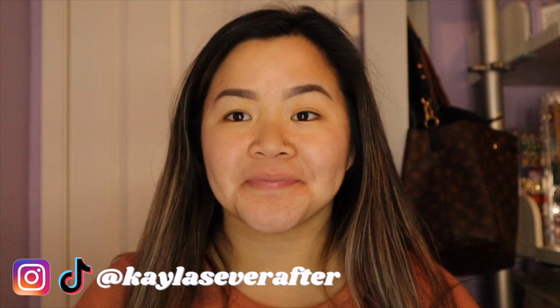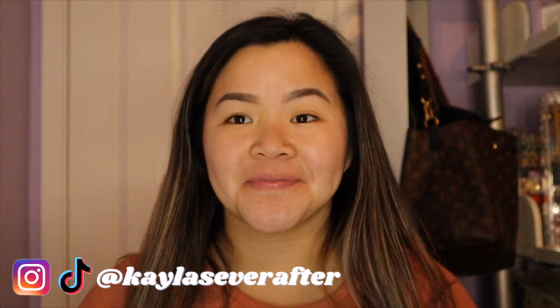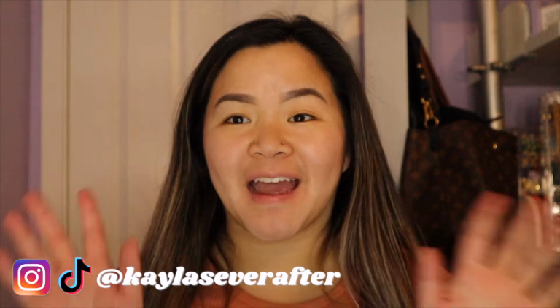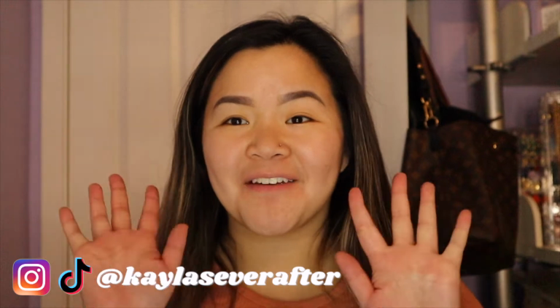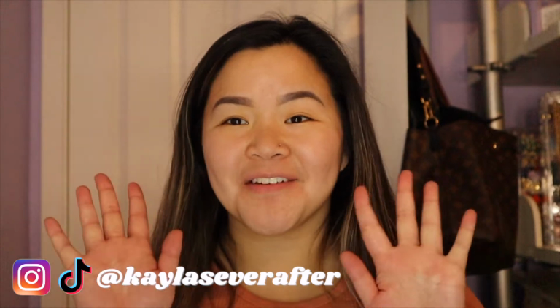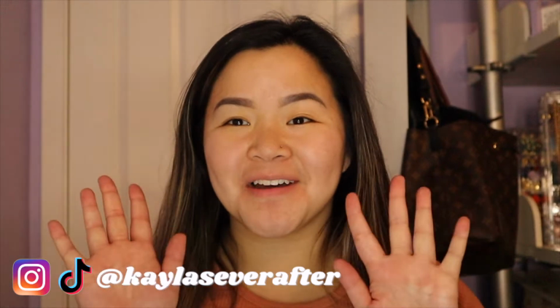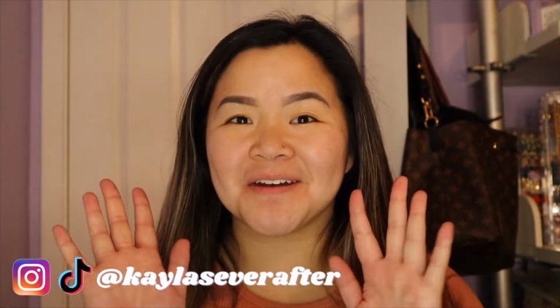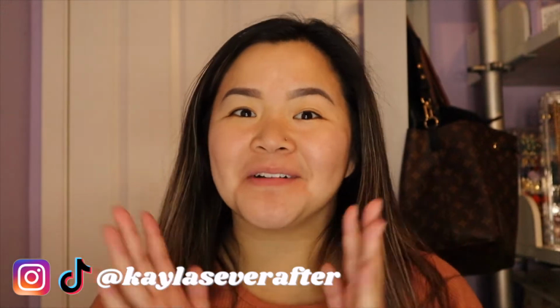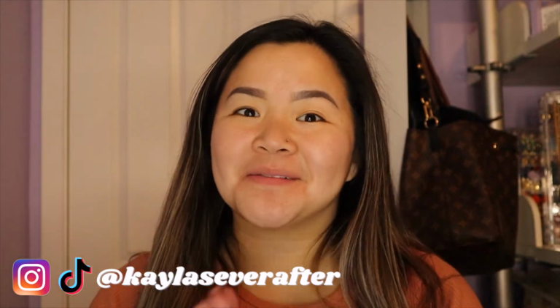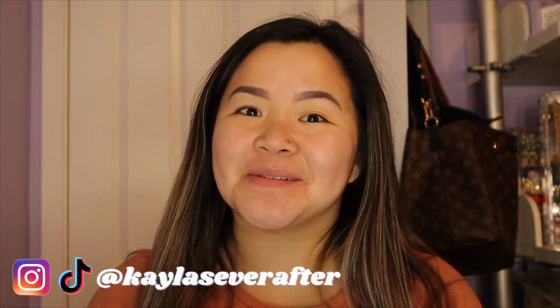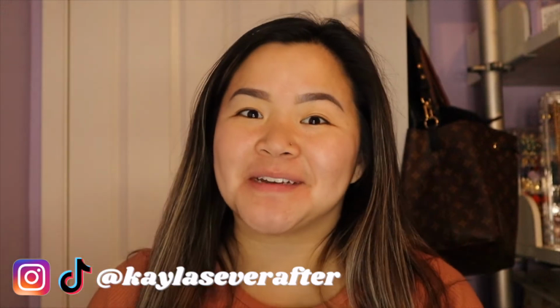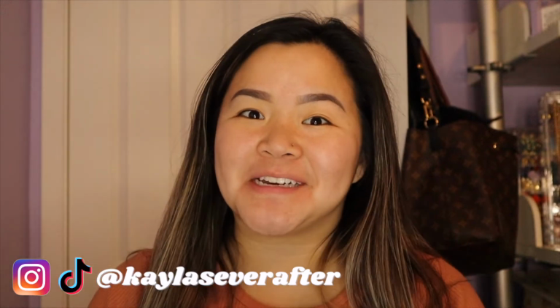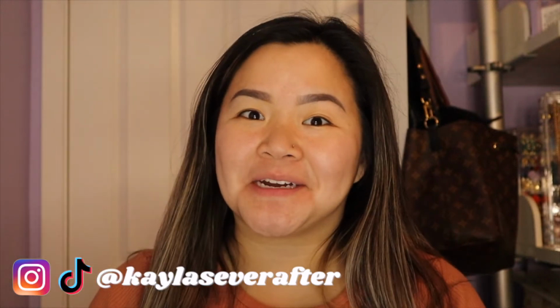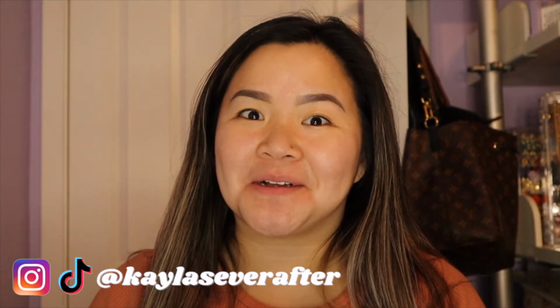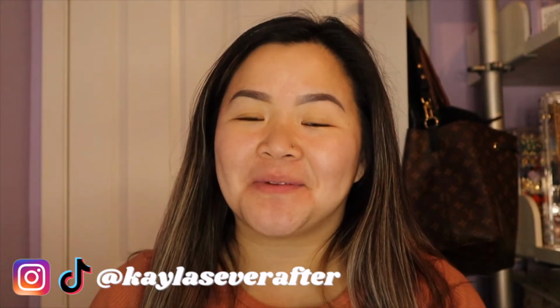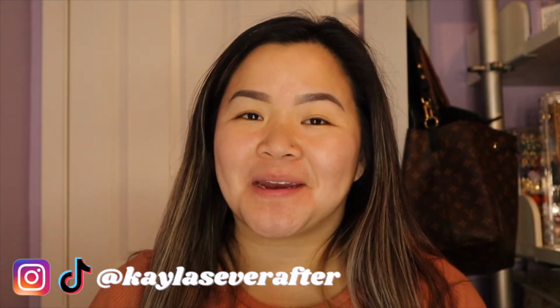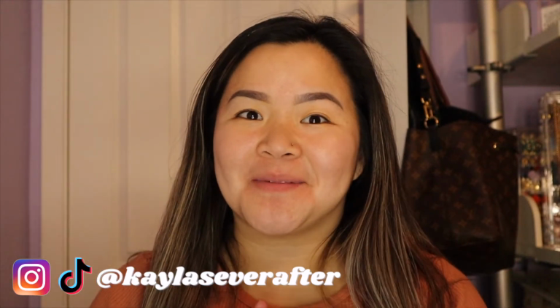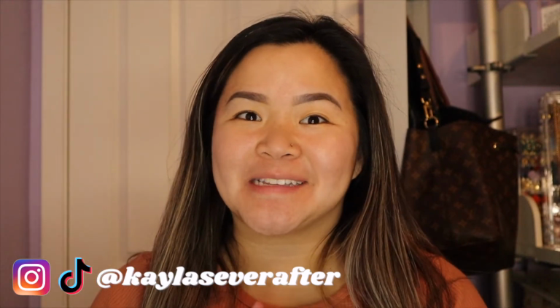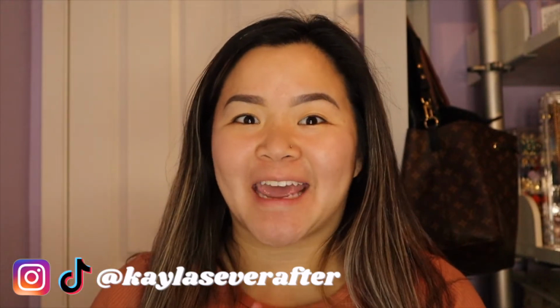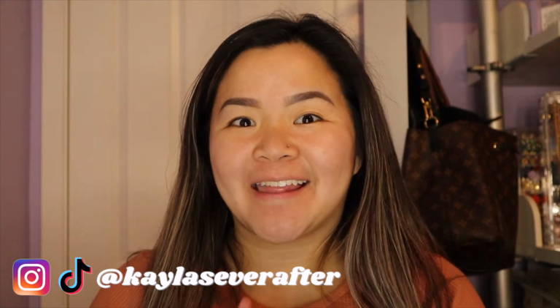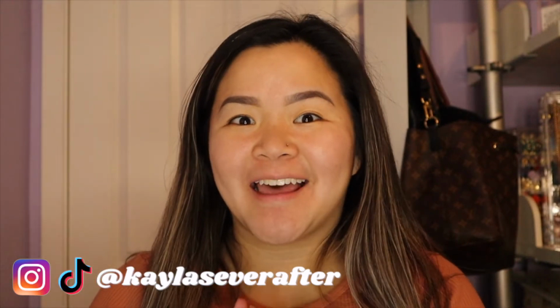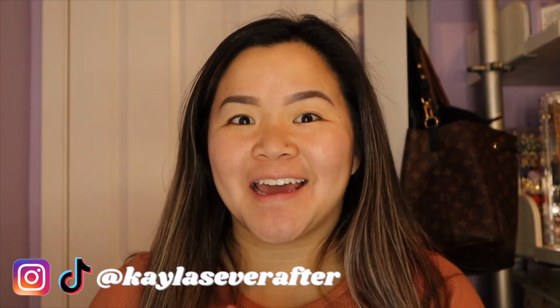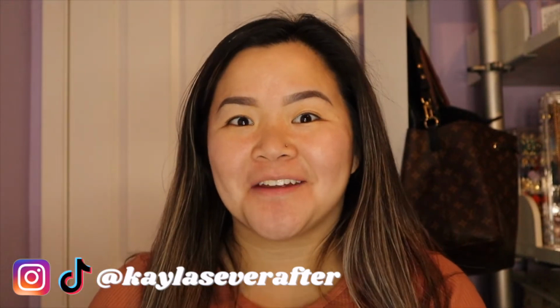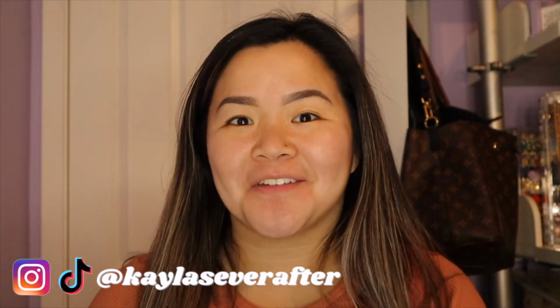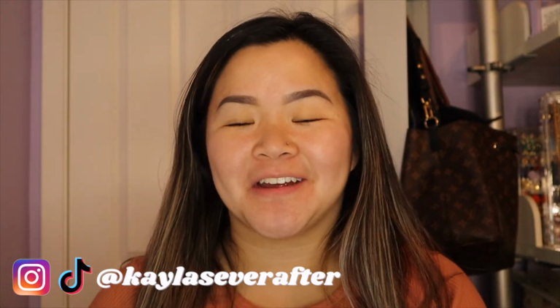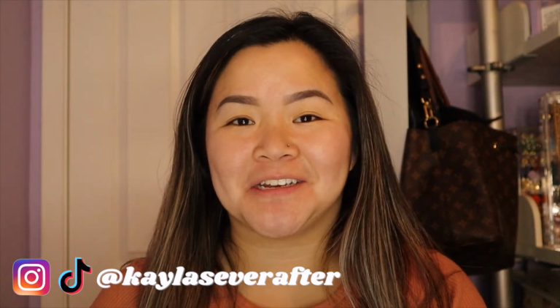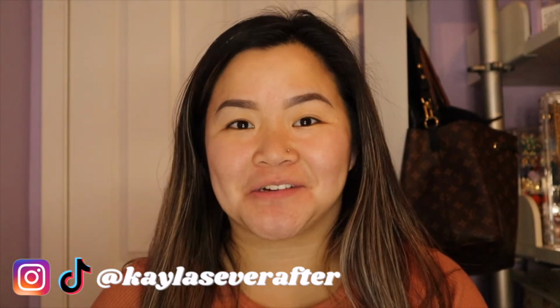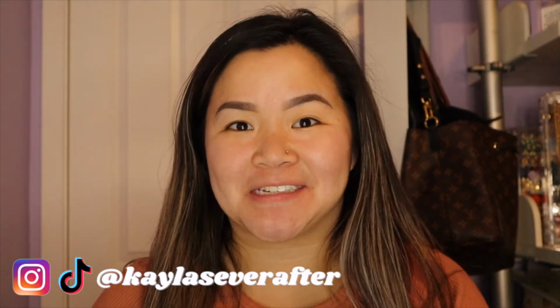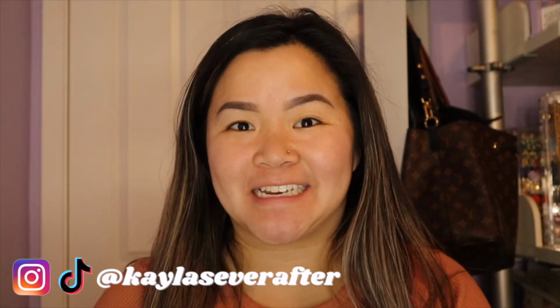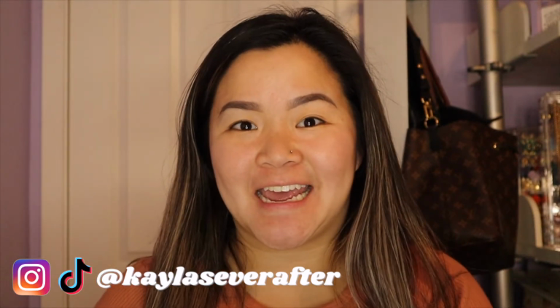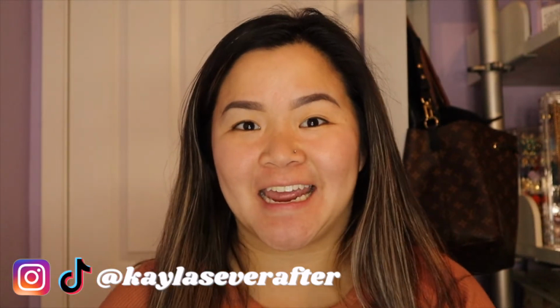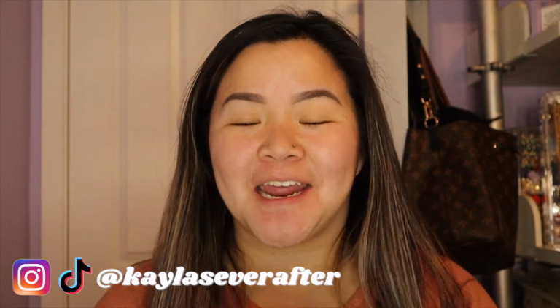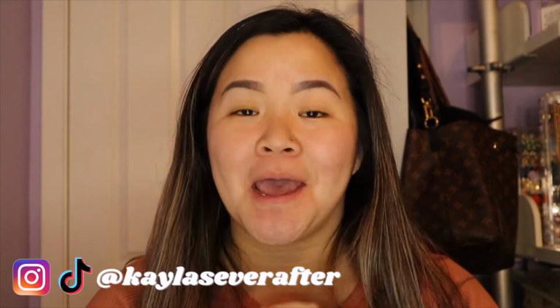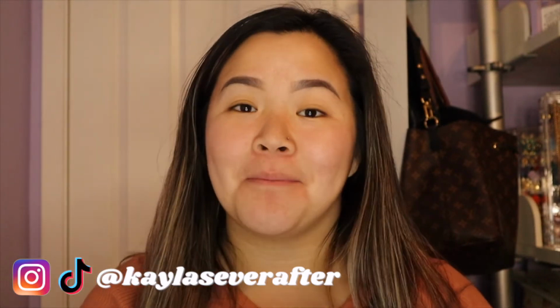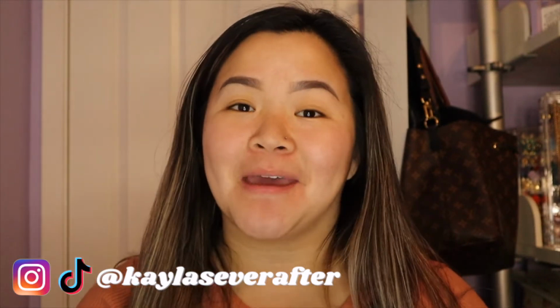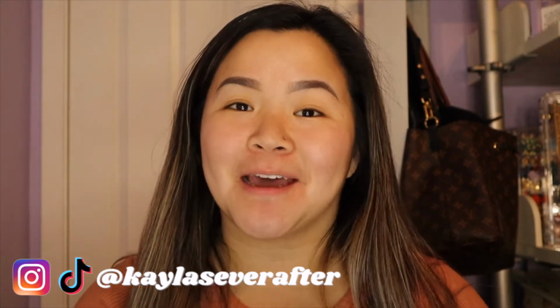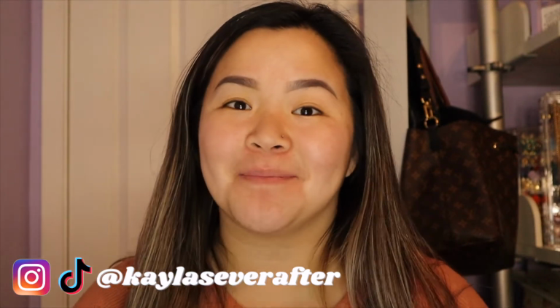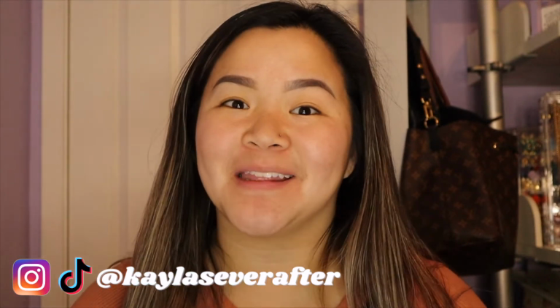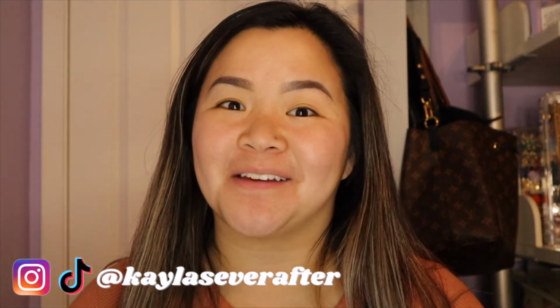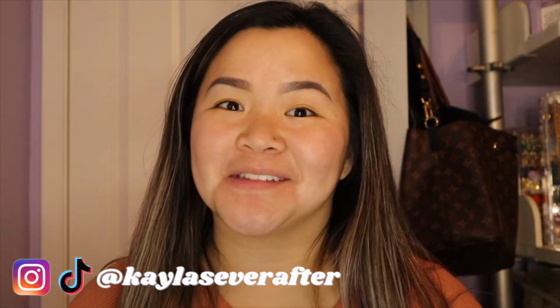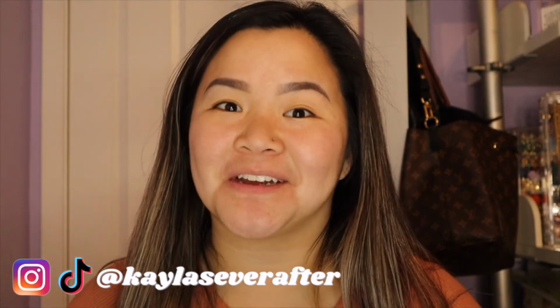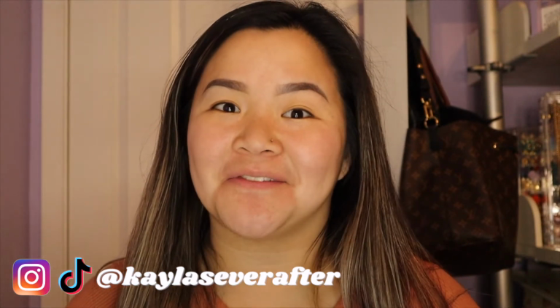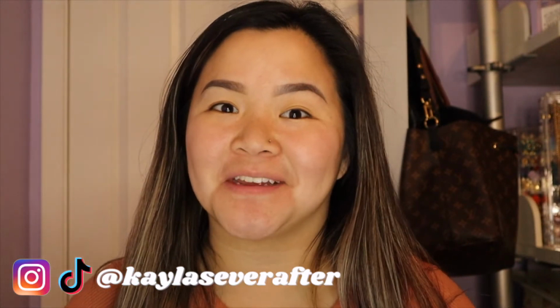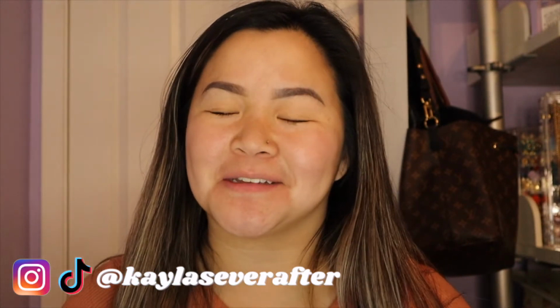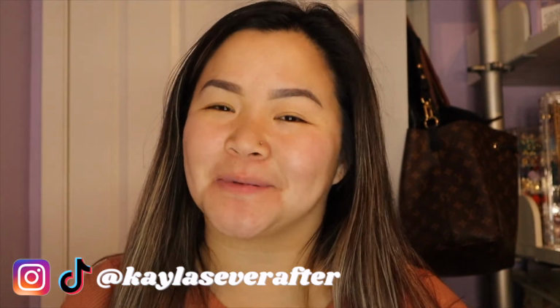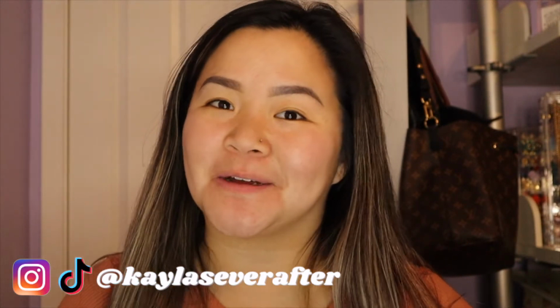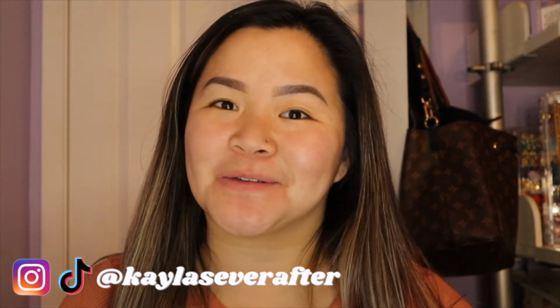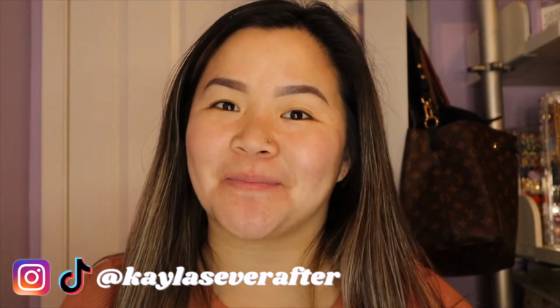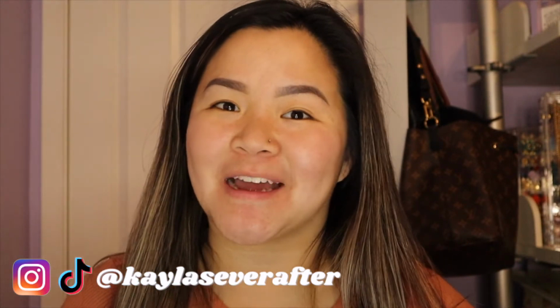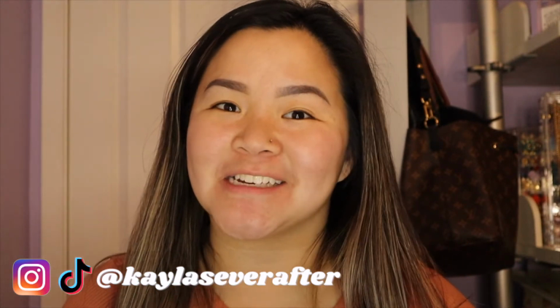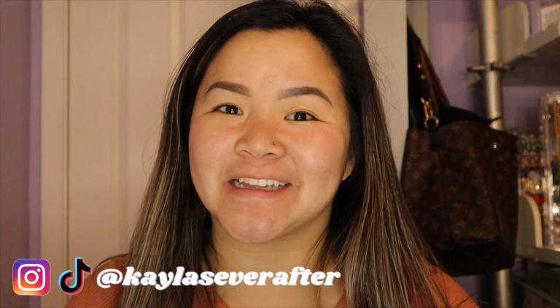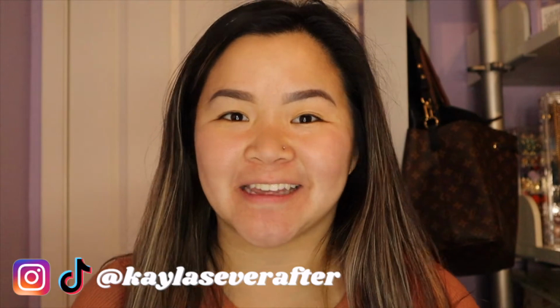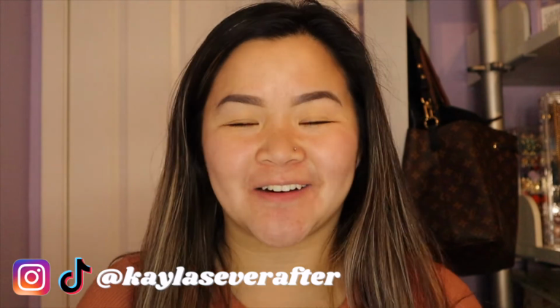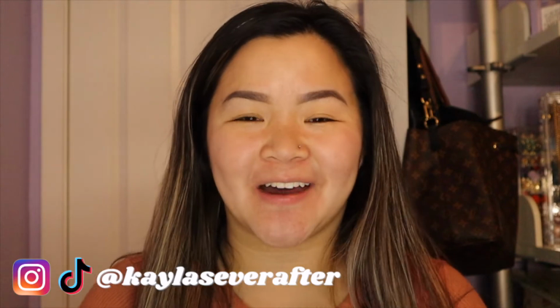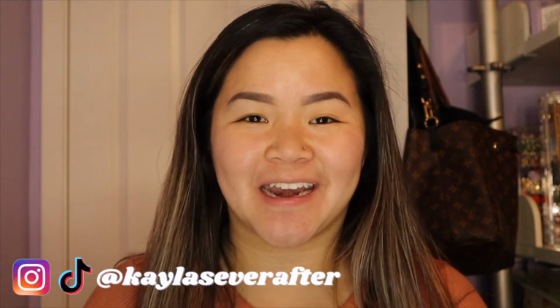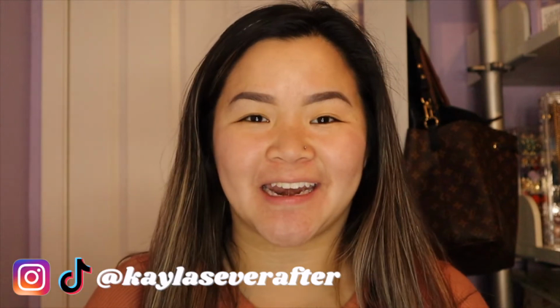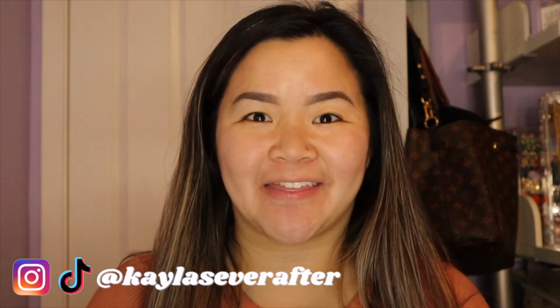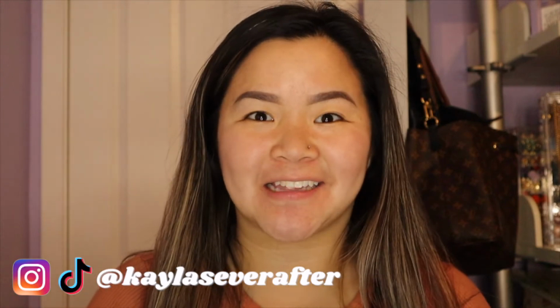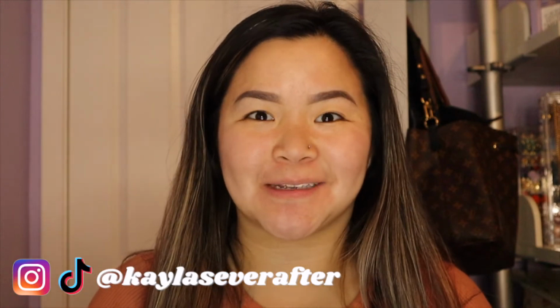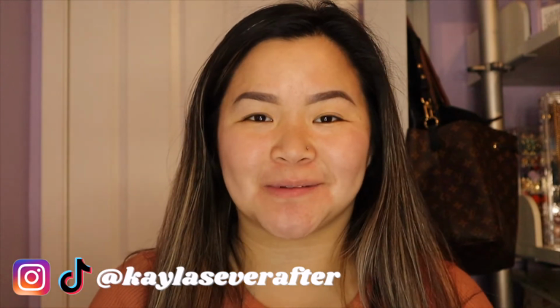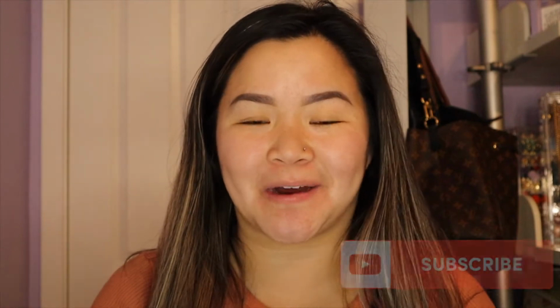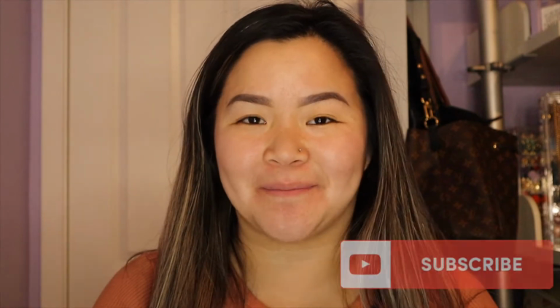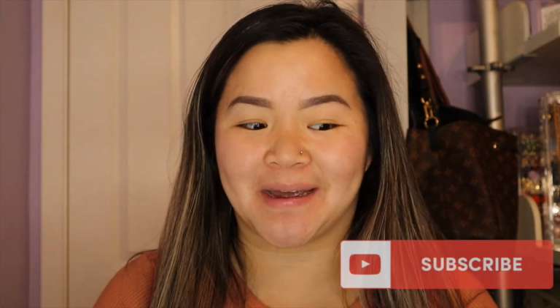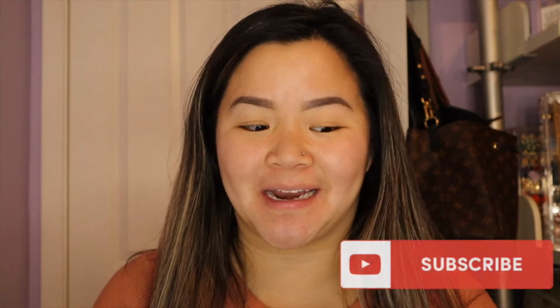Hi everyone, welcome to my channel. My name is Kayla and if you're interested in makeup and lifestyle videos, sprinkles of magic, then go ahead and hit that subscribe button.